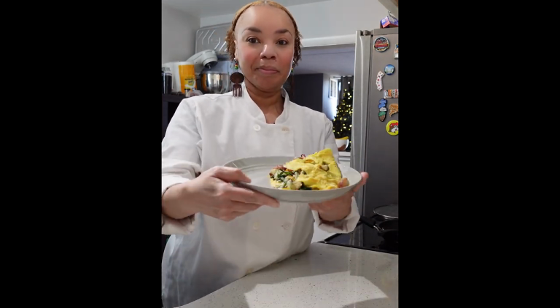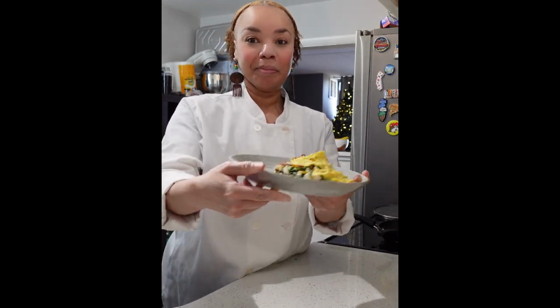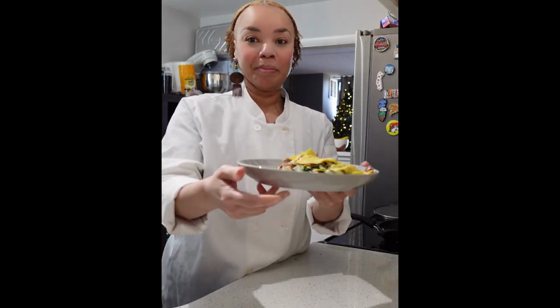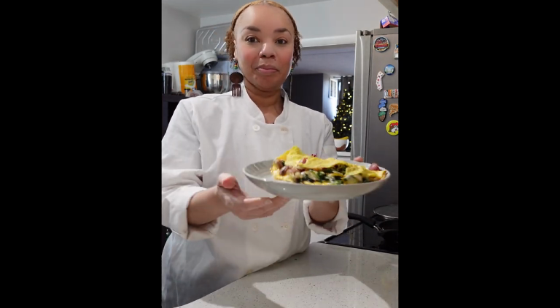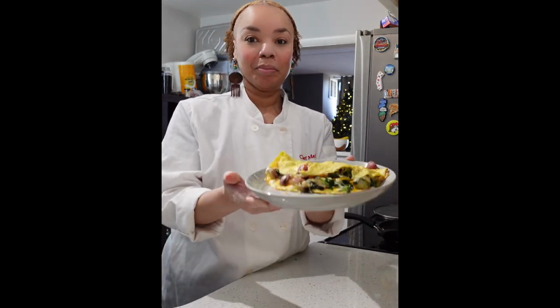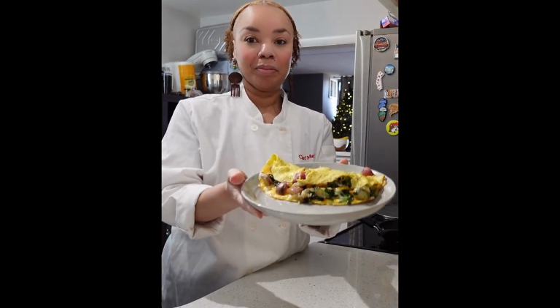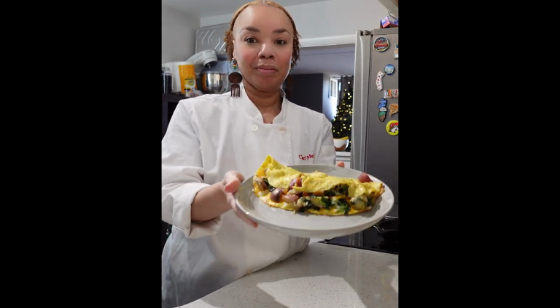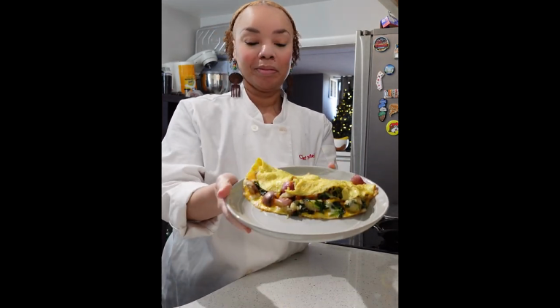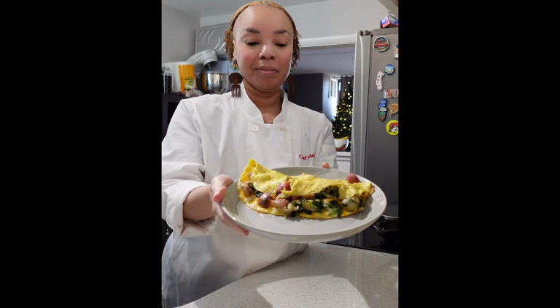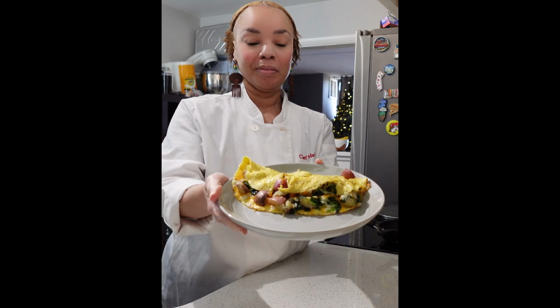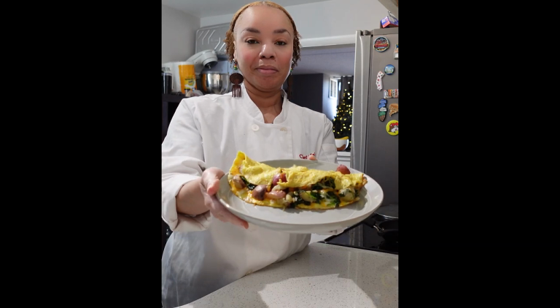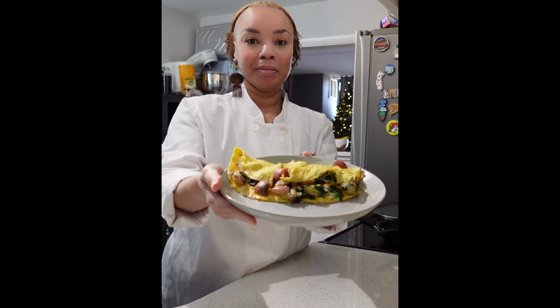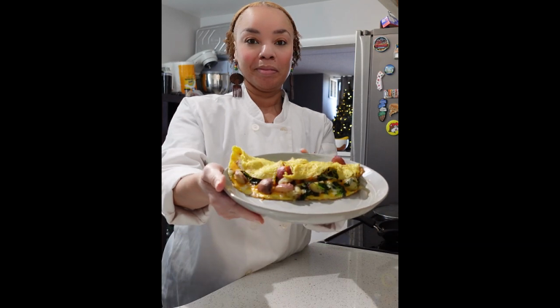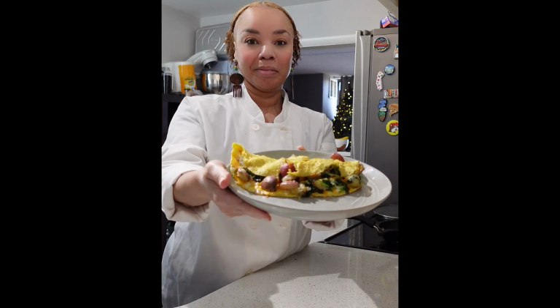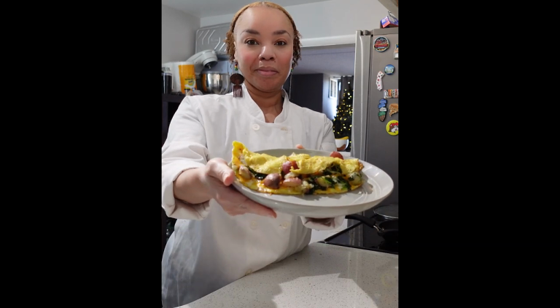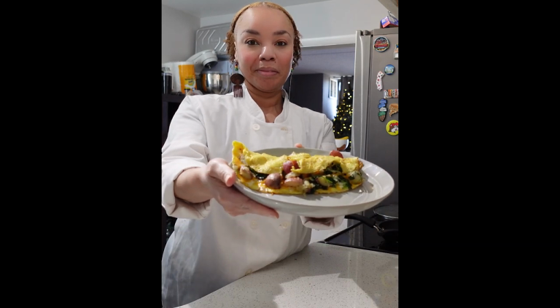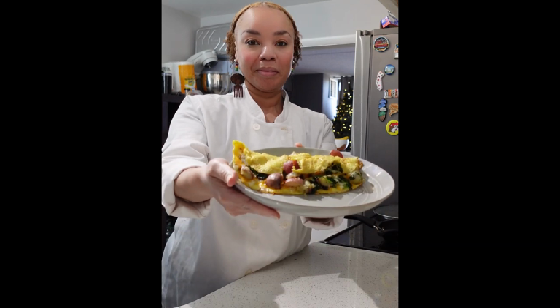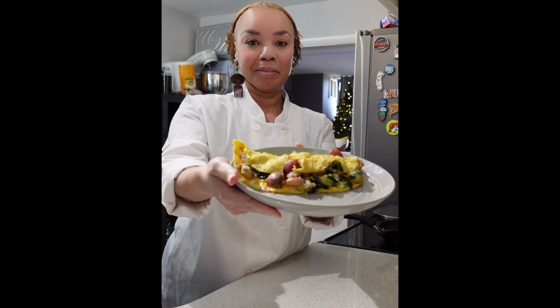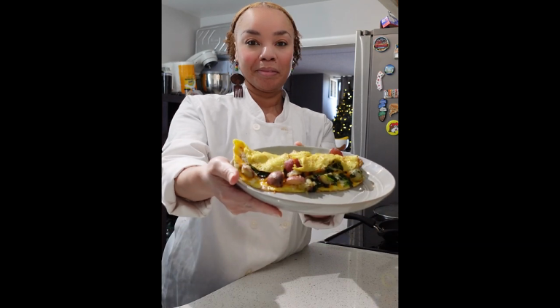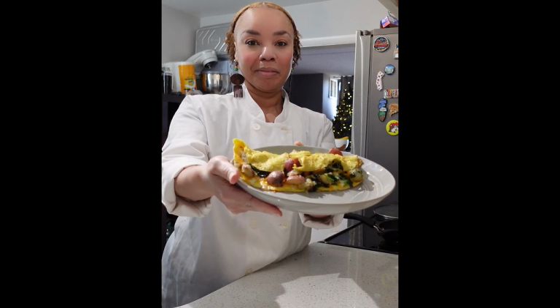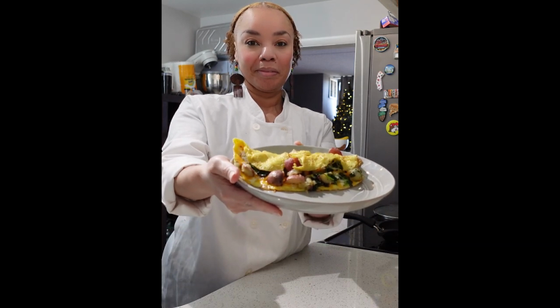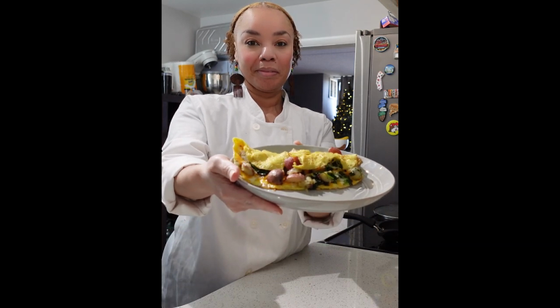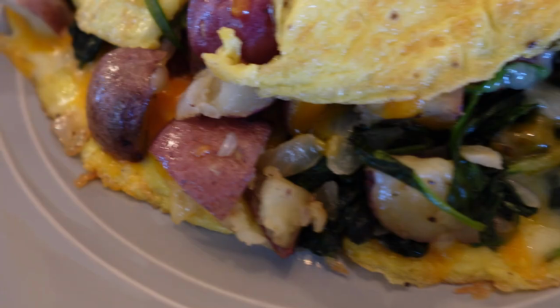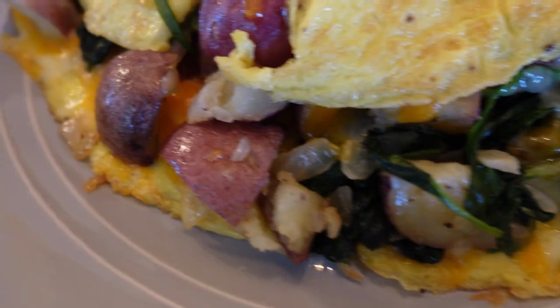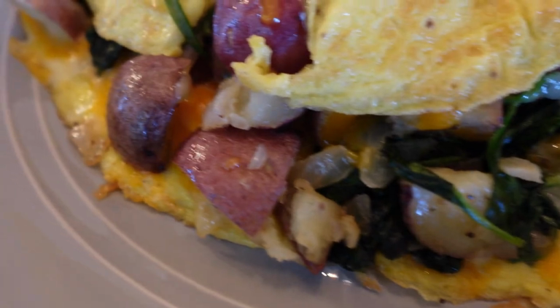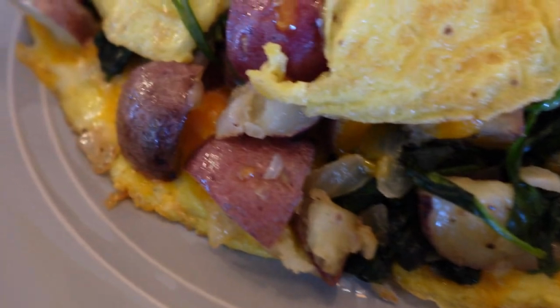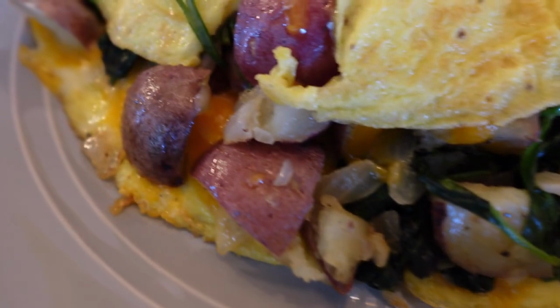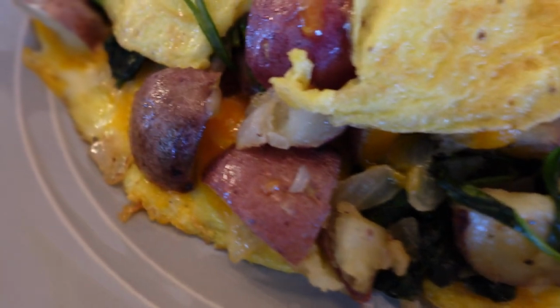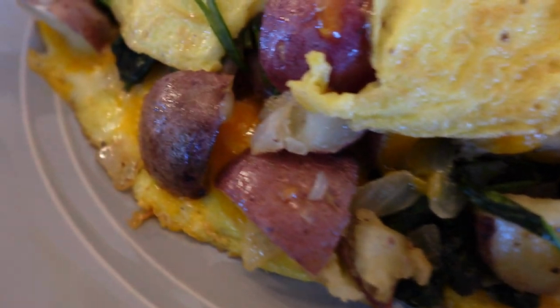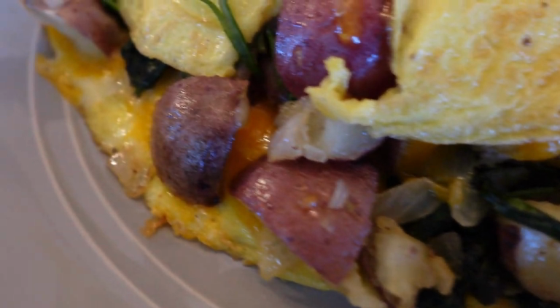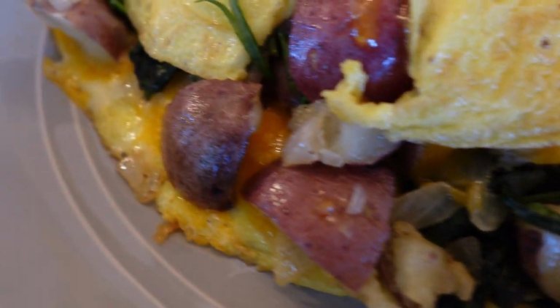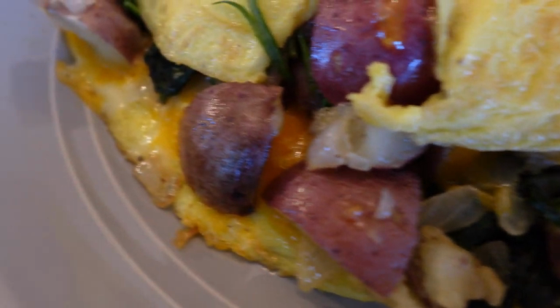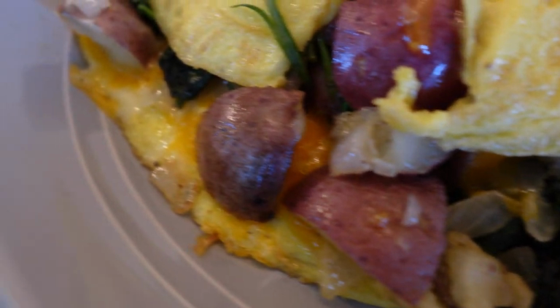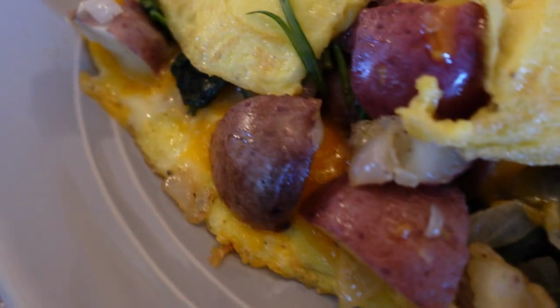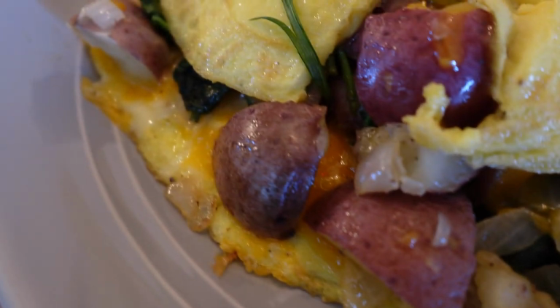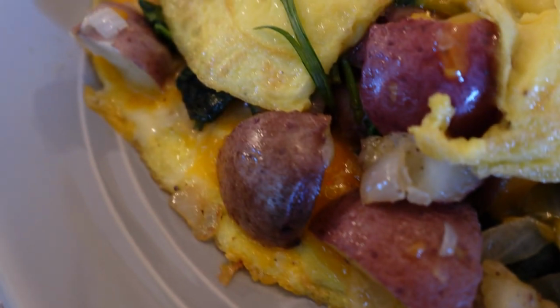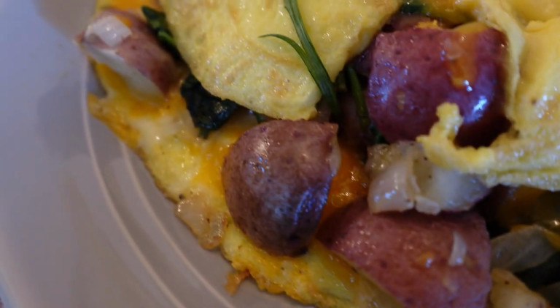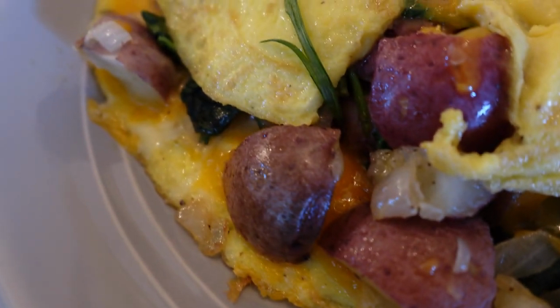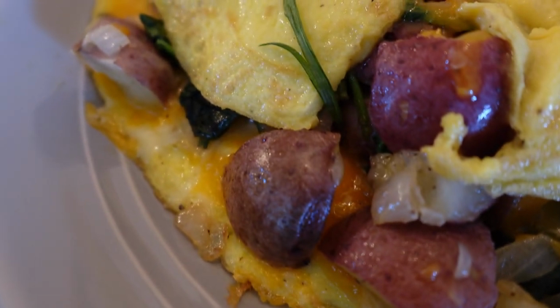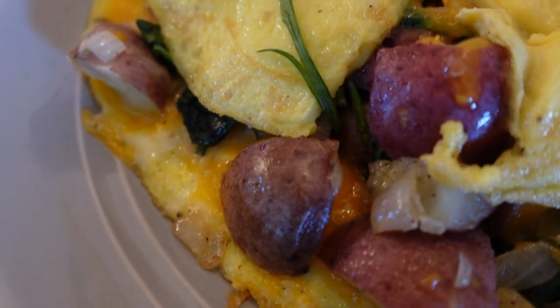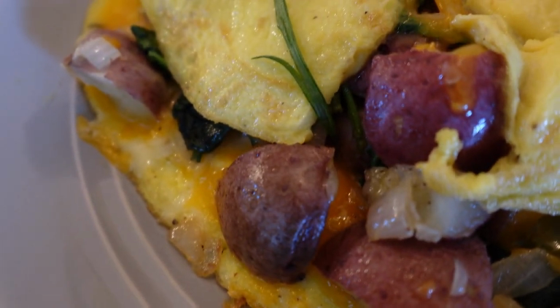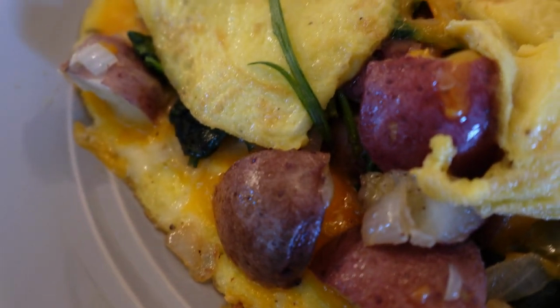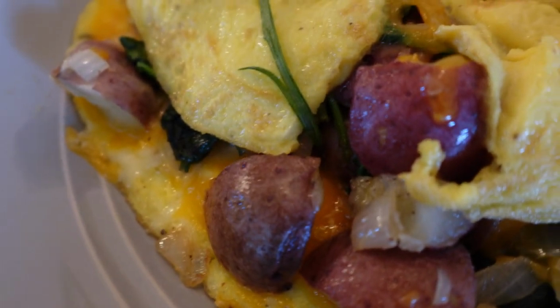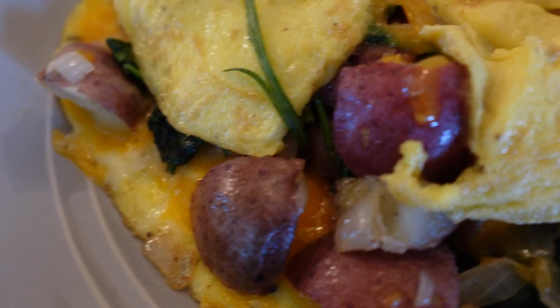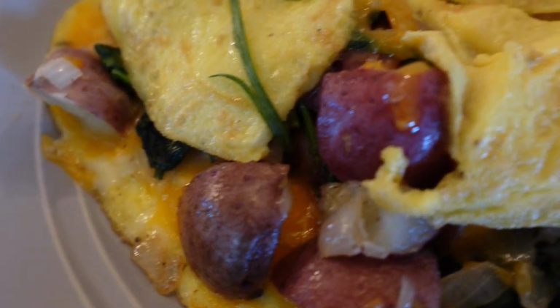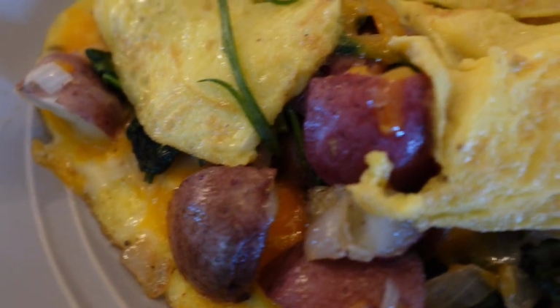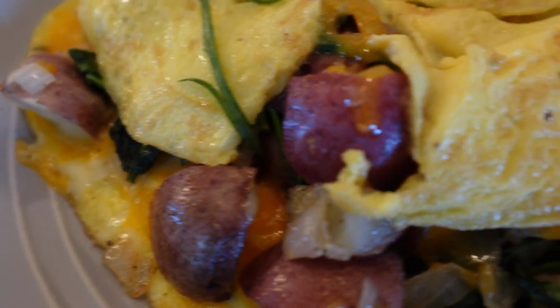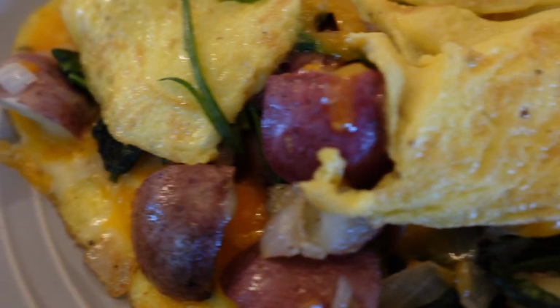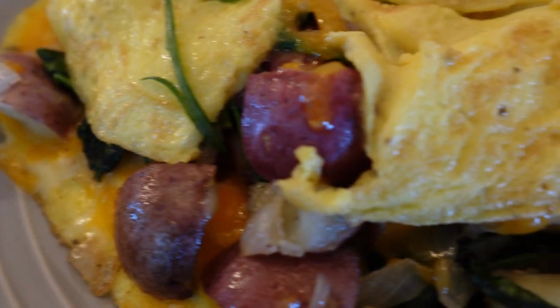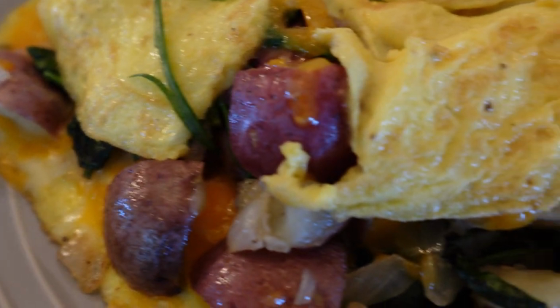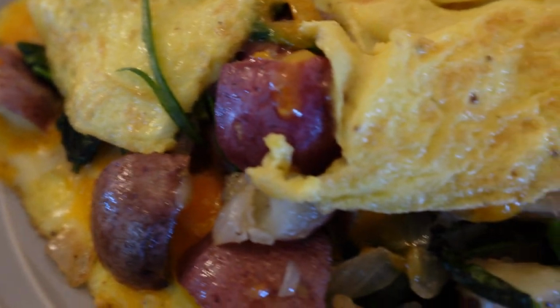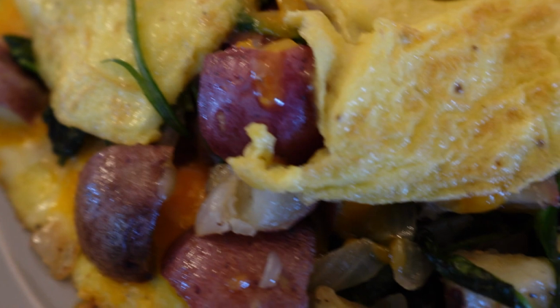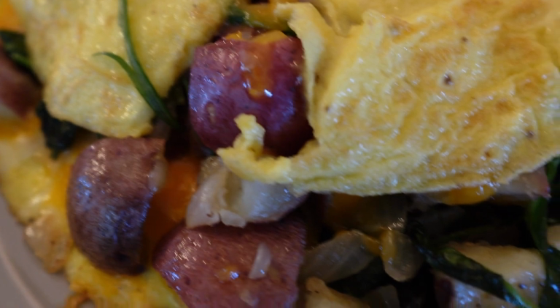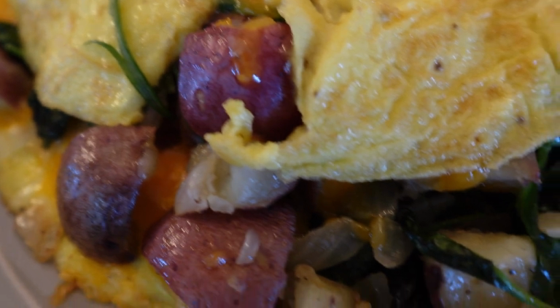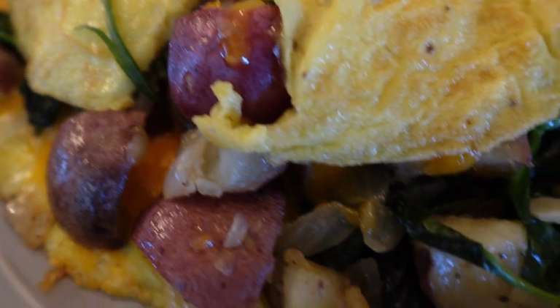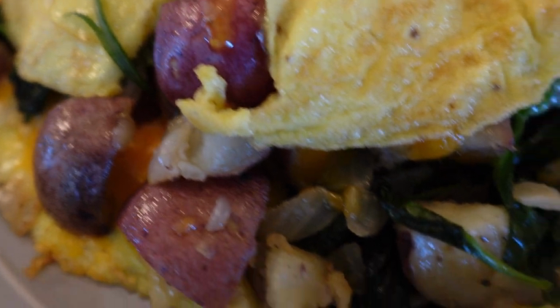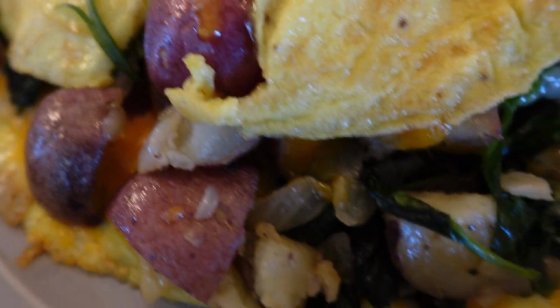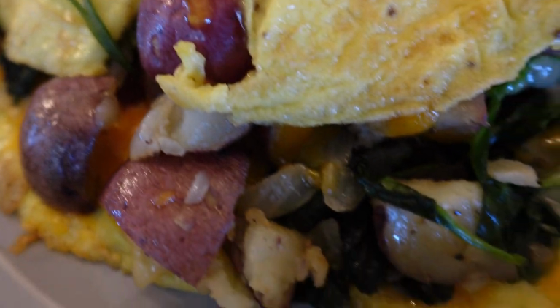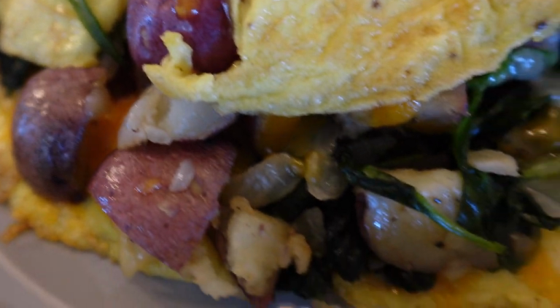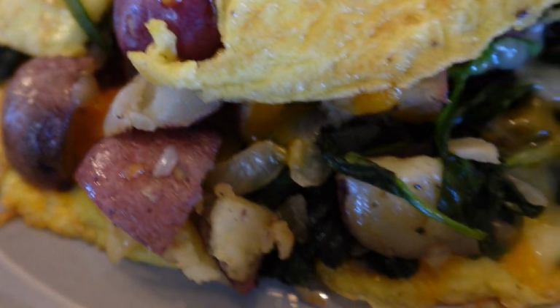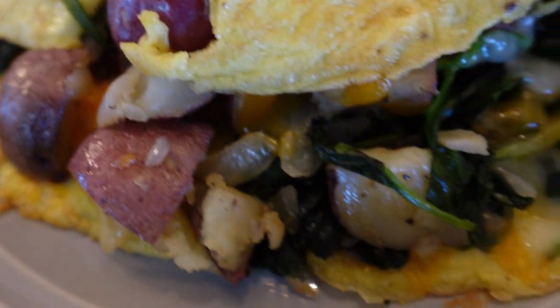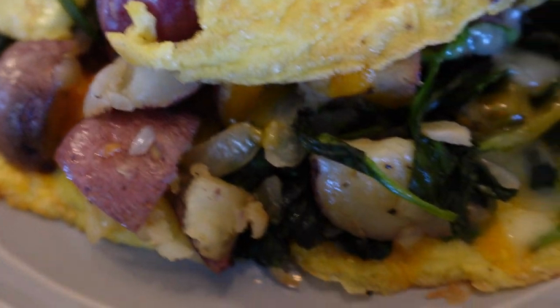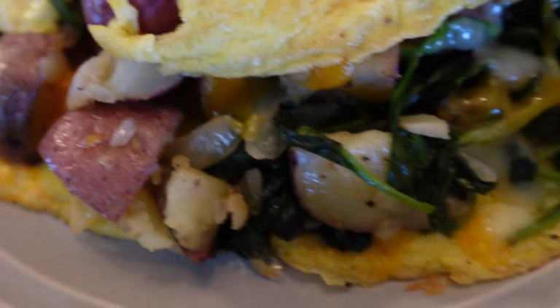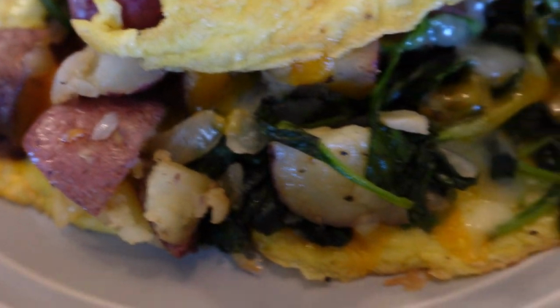There you go — a vegetarian spinach potato omelet. Bon appétit. Let's eat.